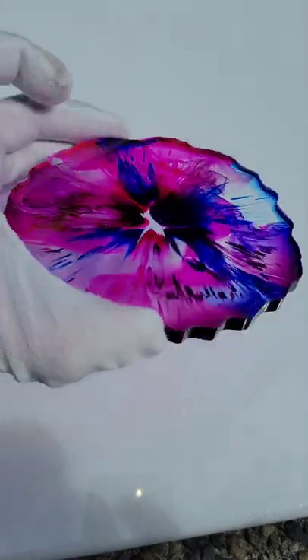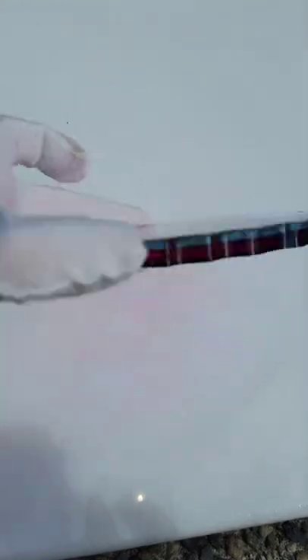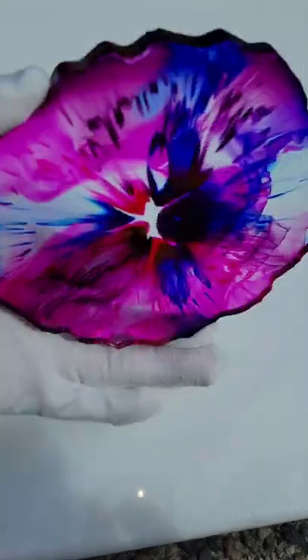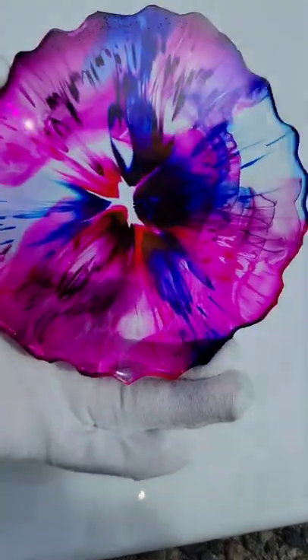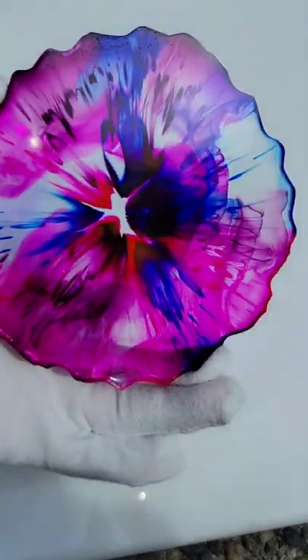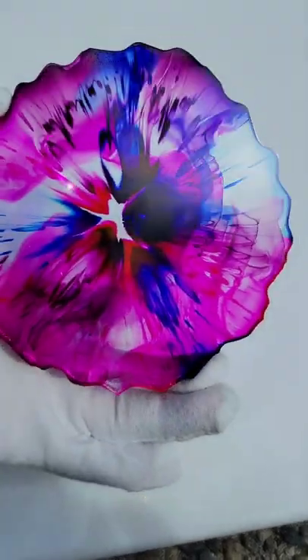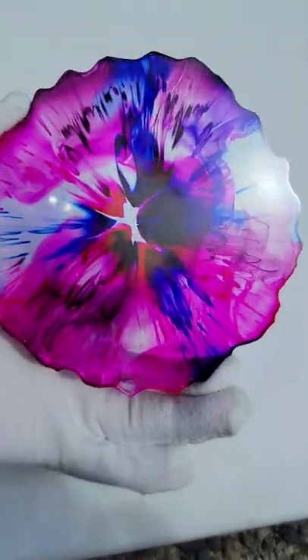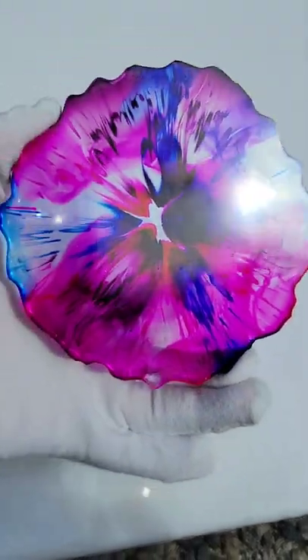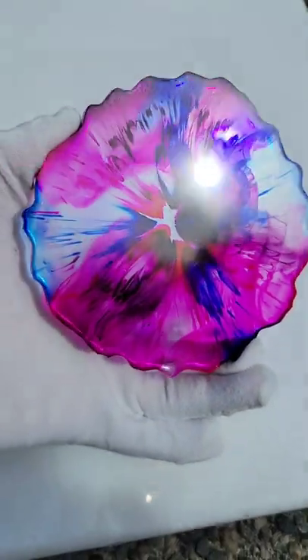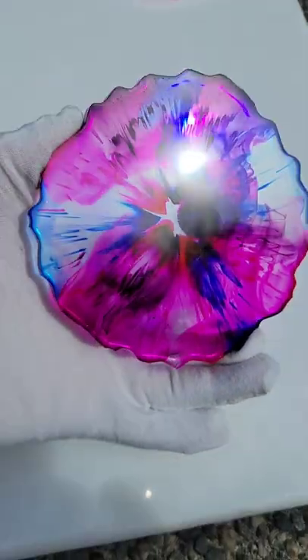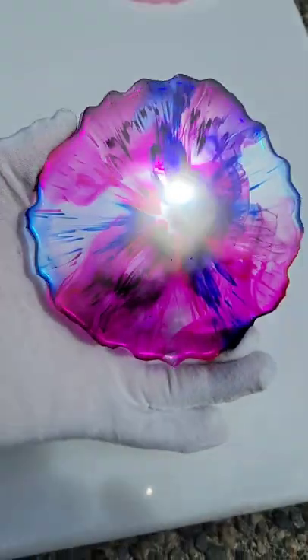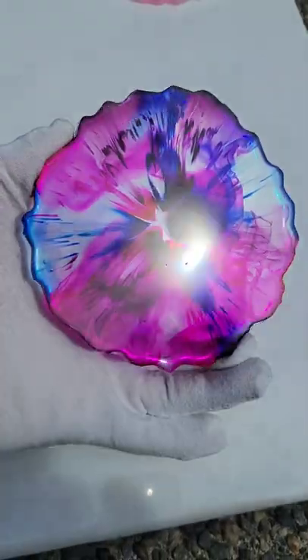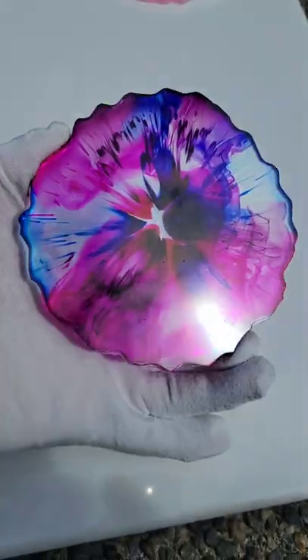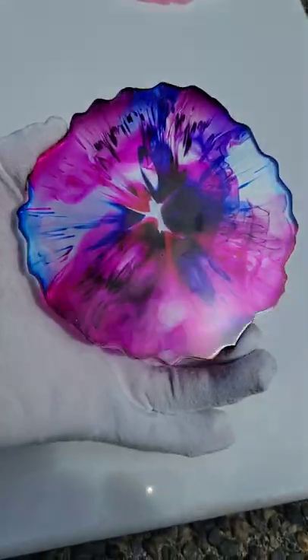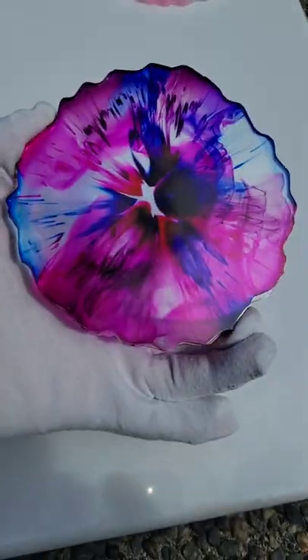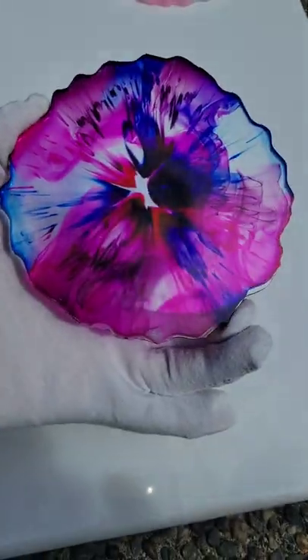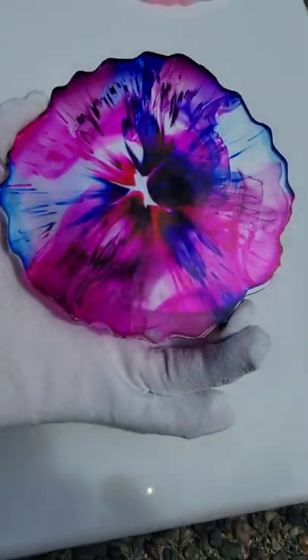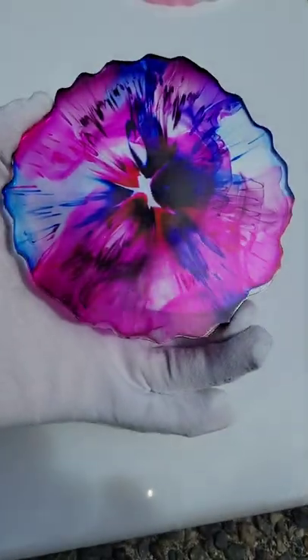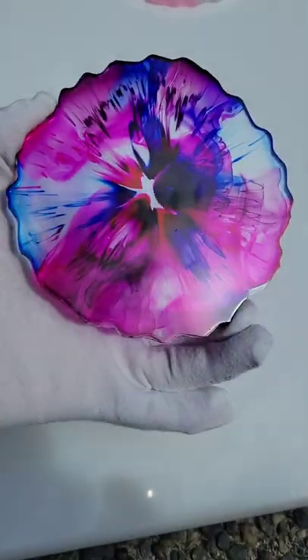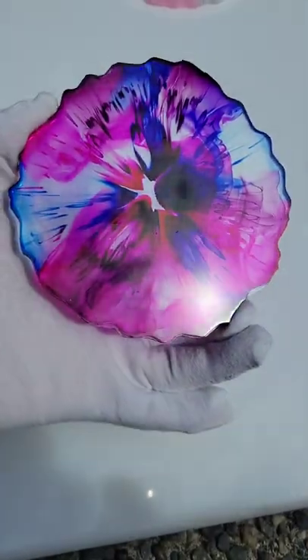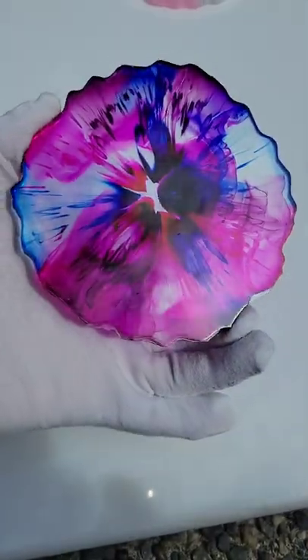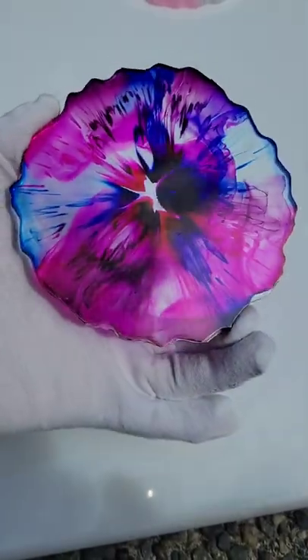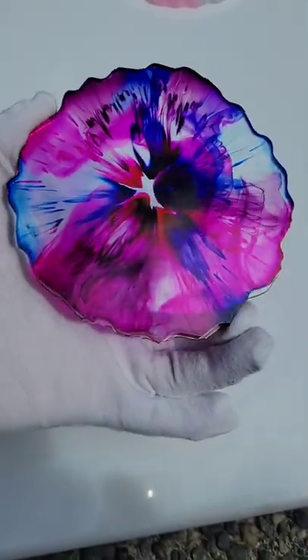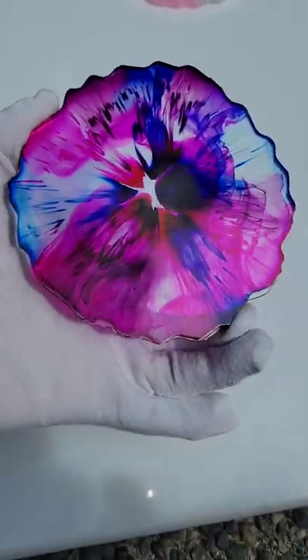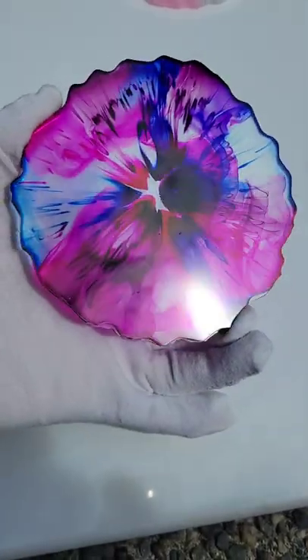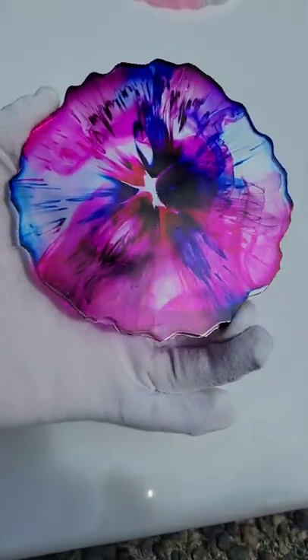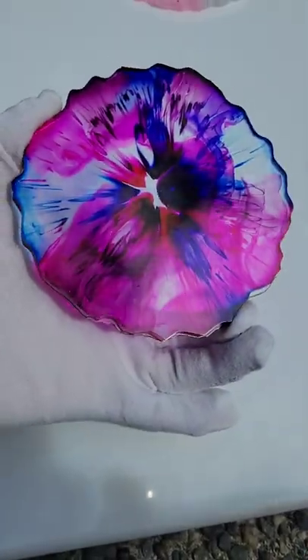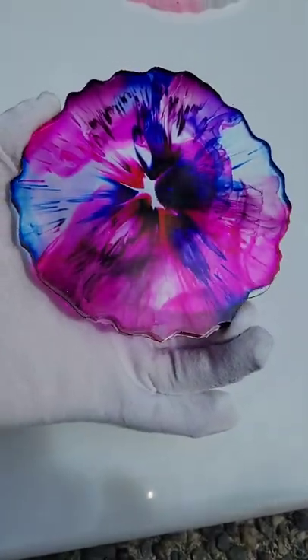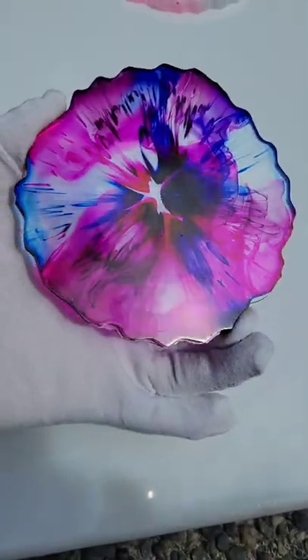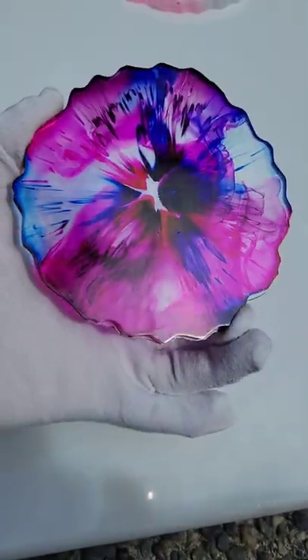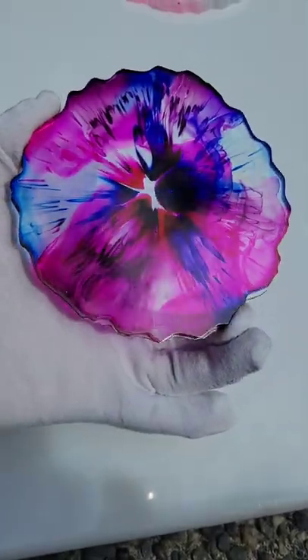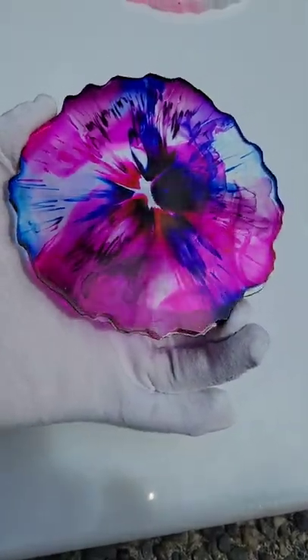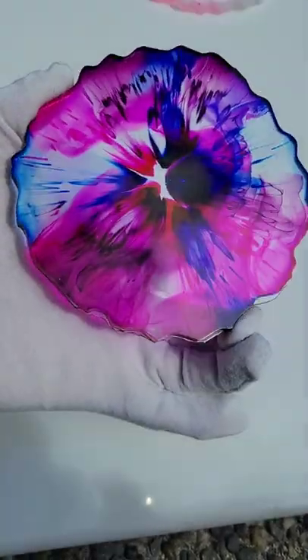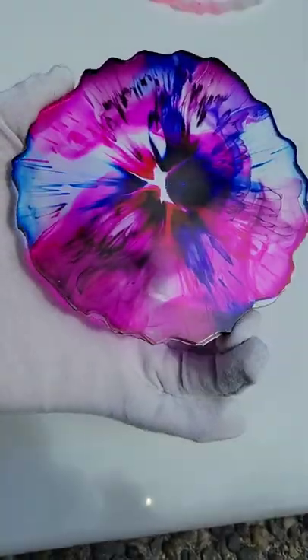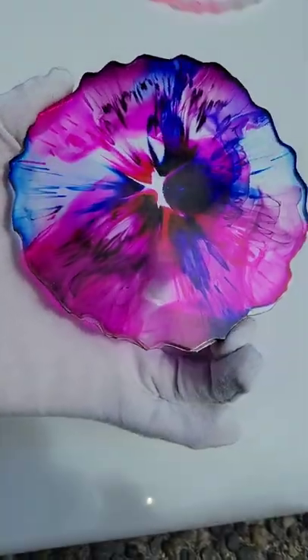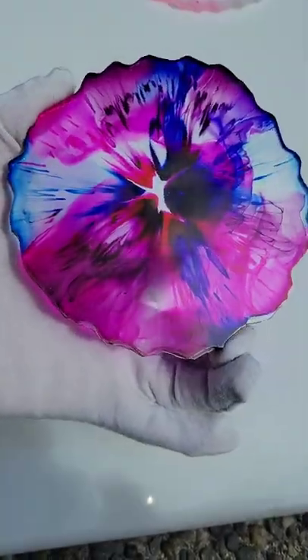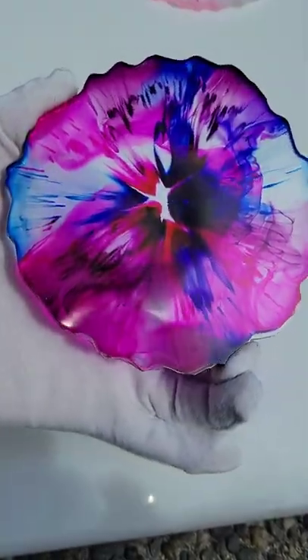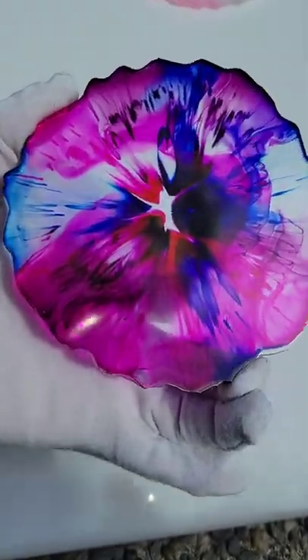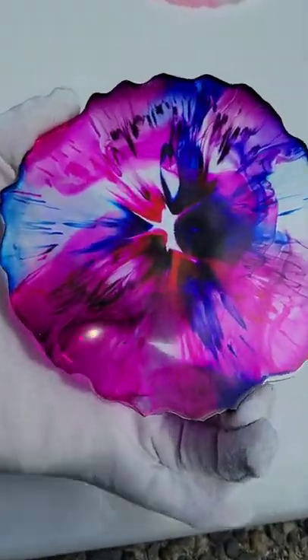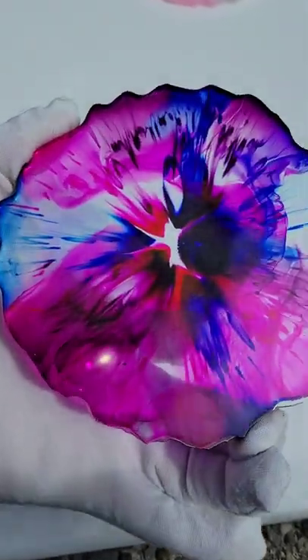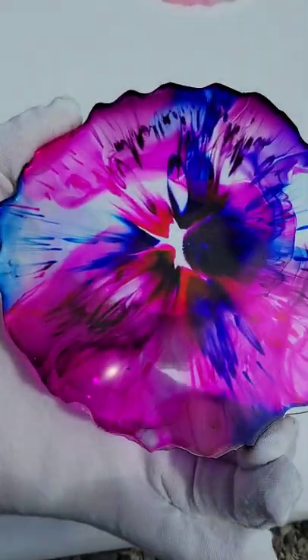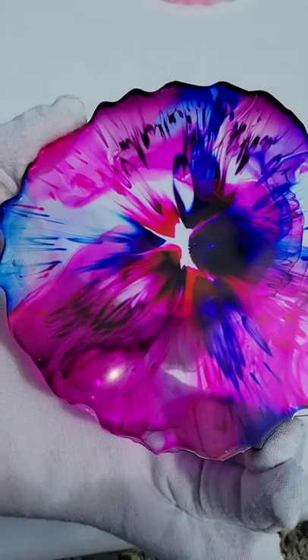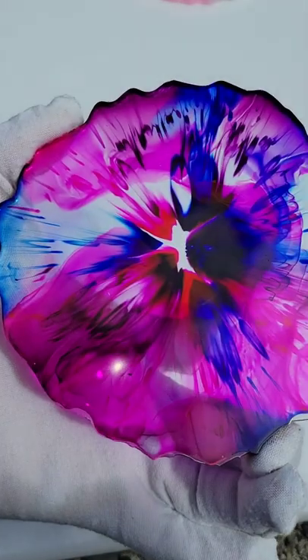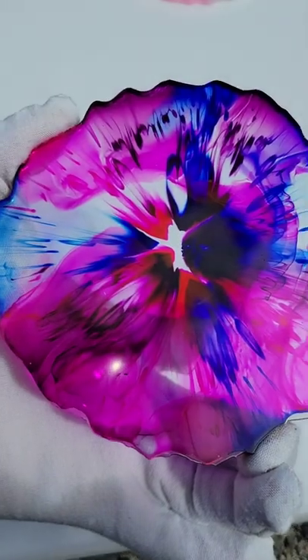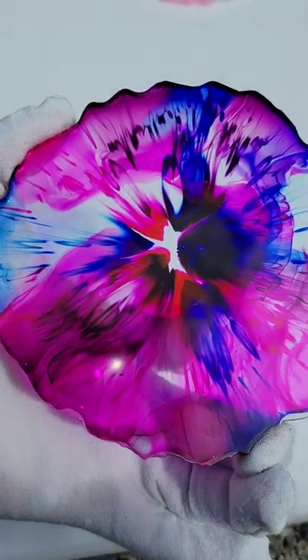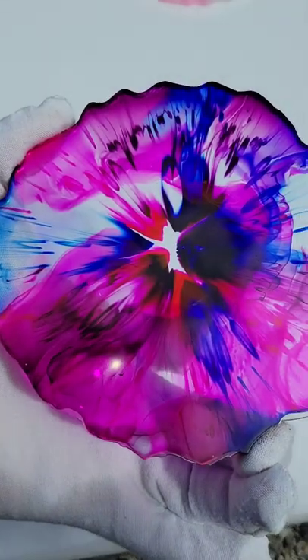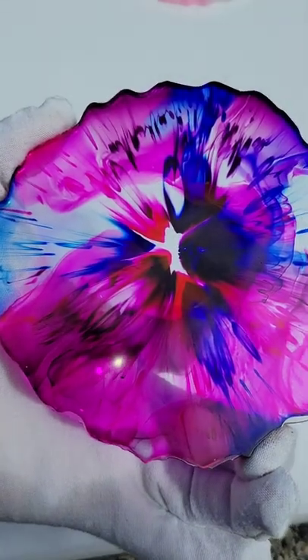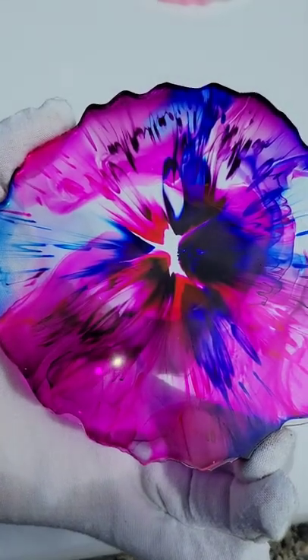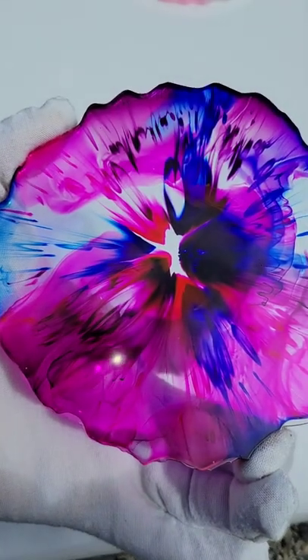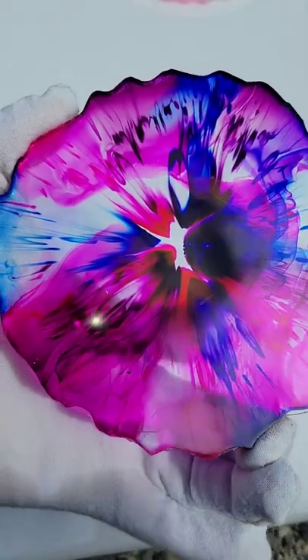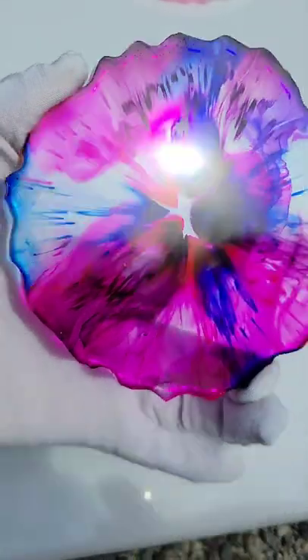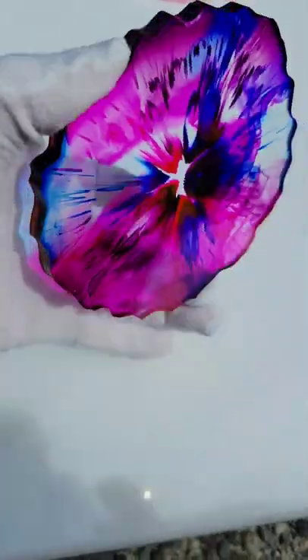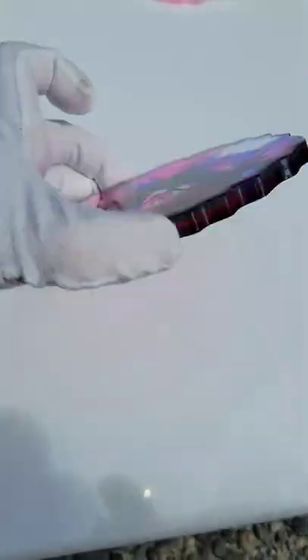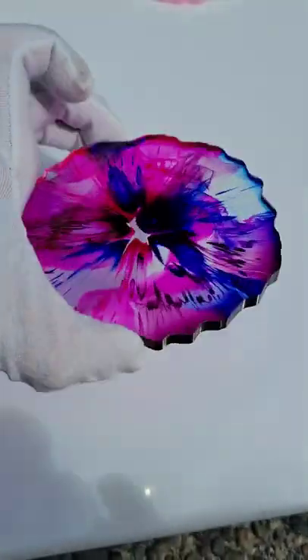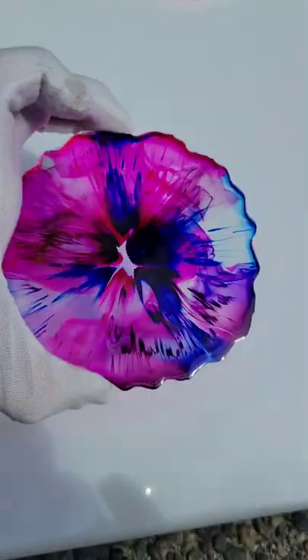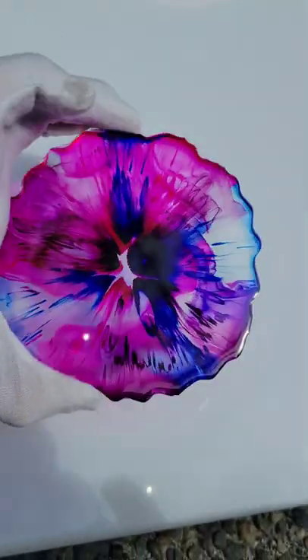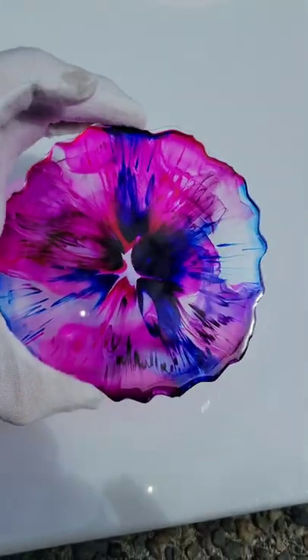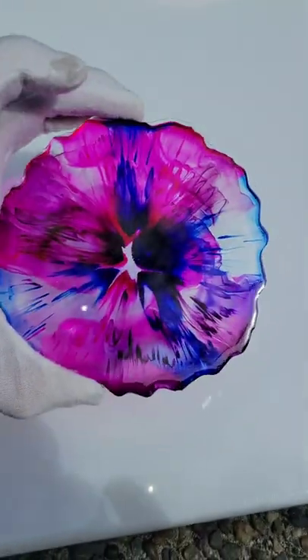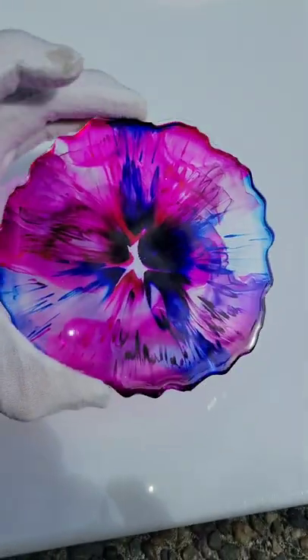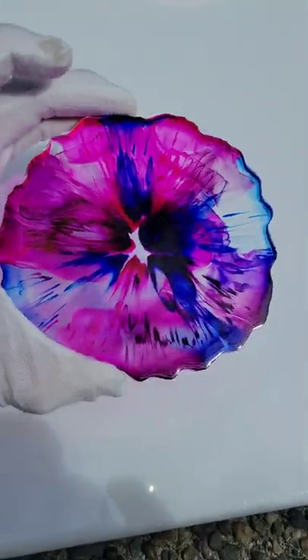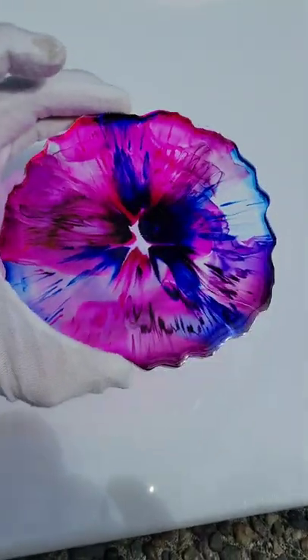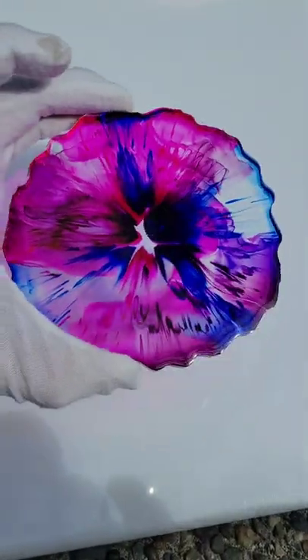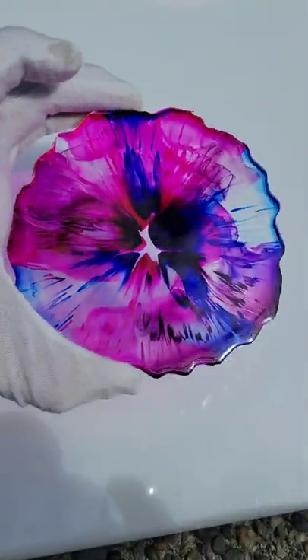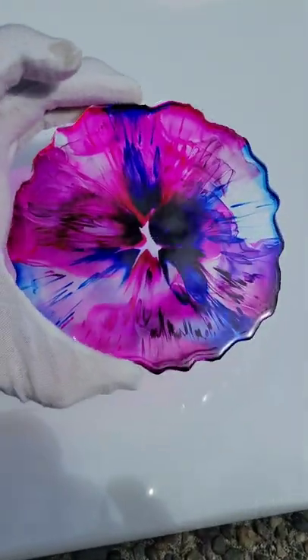I think it's because of the viscosity of this resin — it's a medium viscosity. Let me know what you think and if you have any questions. Don't forget to subscribe to my YouTube channel, and thanks for watching.